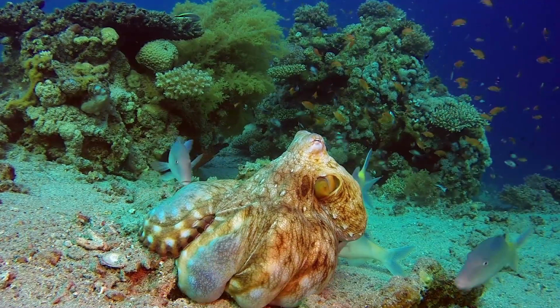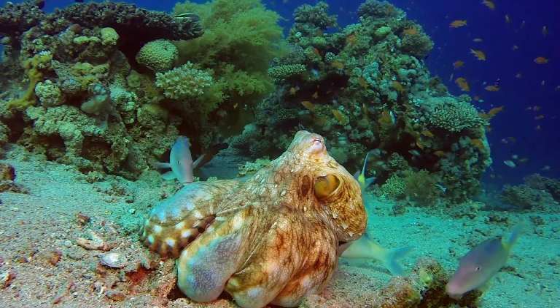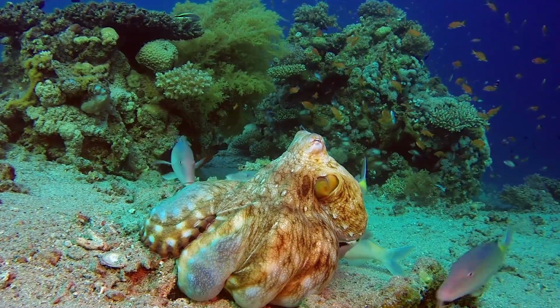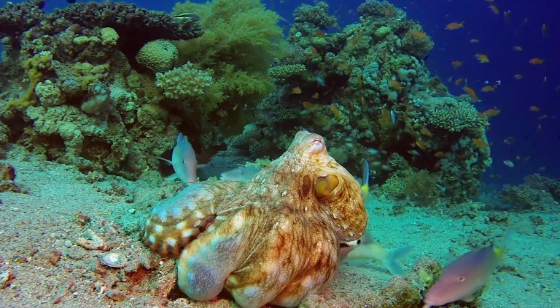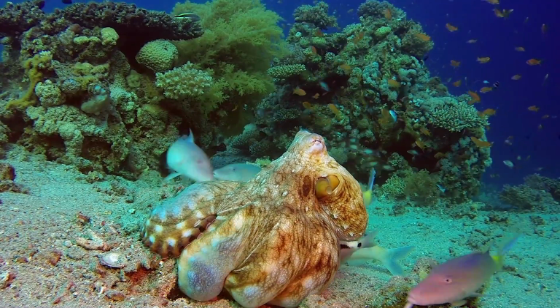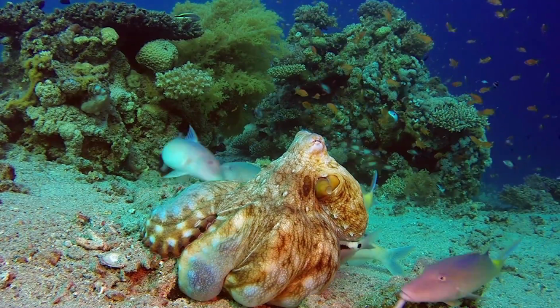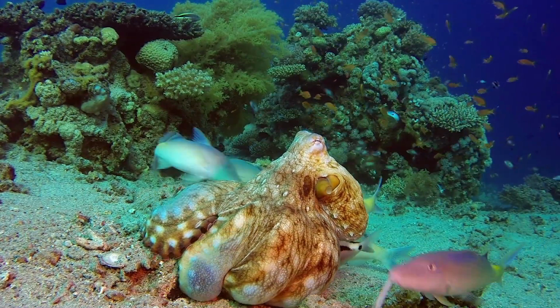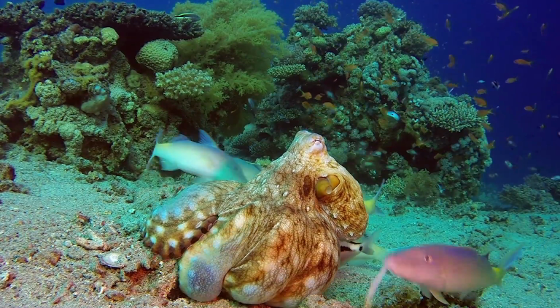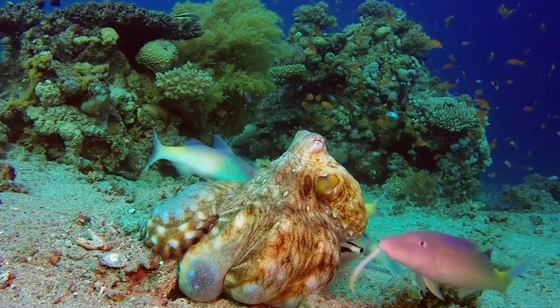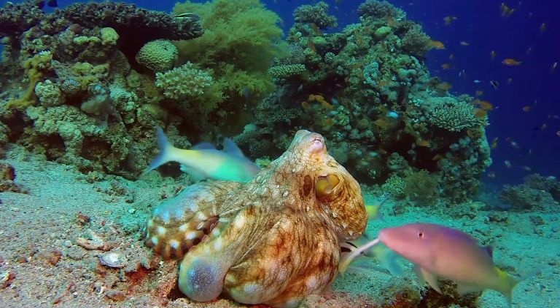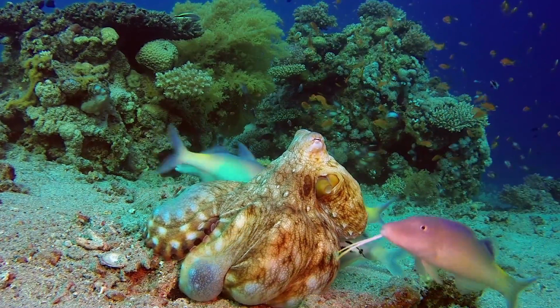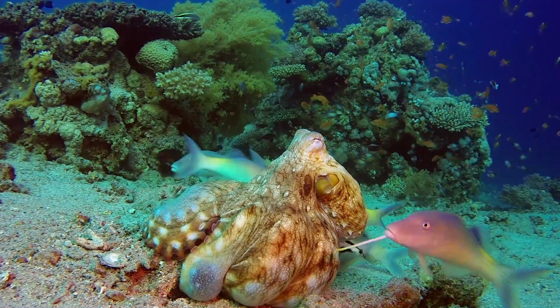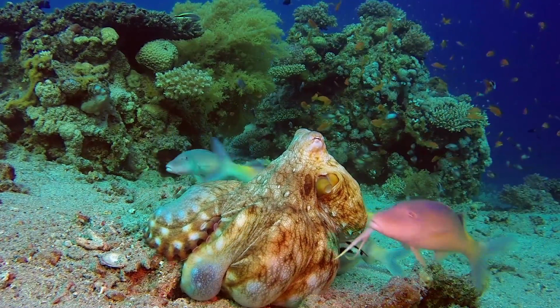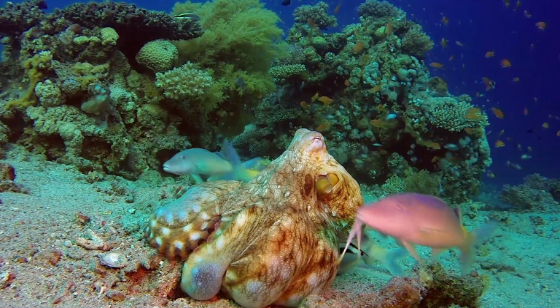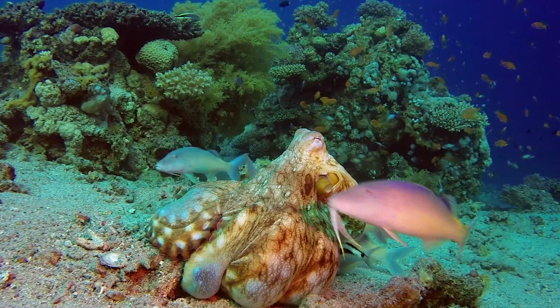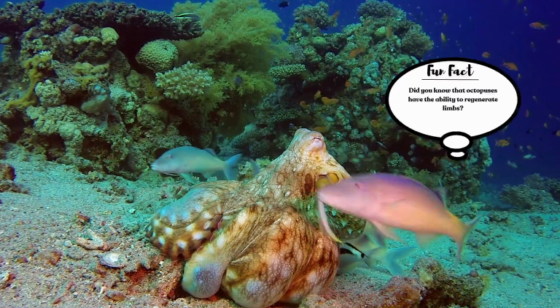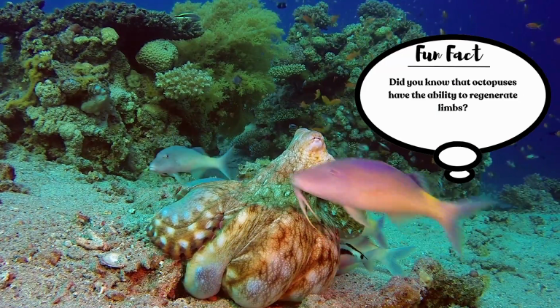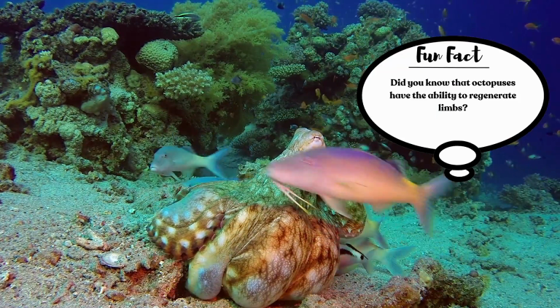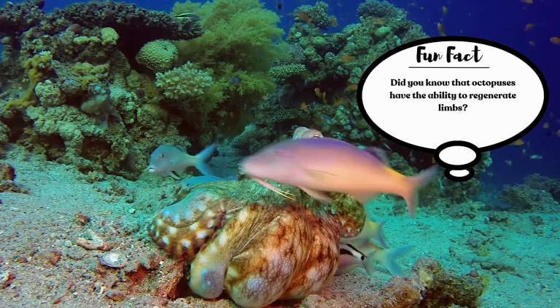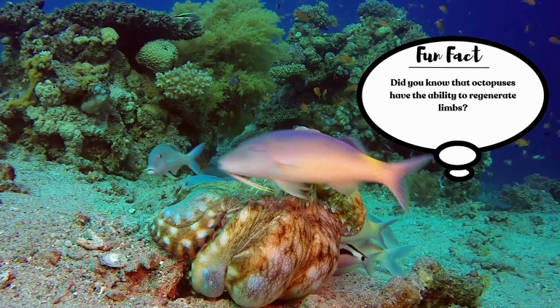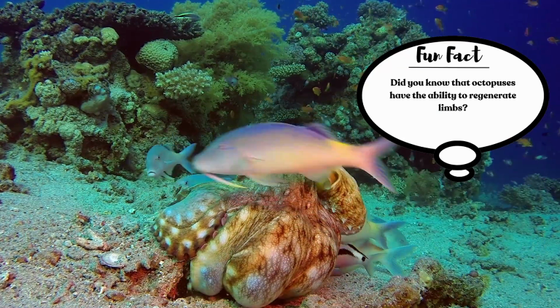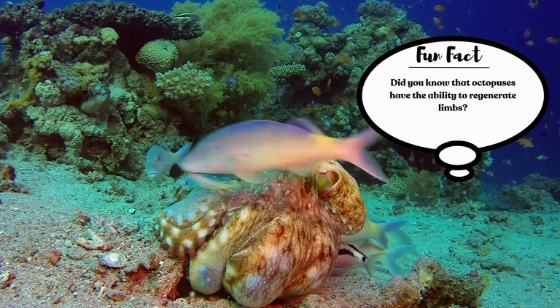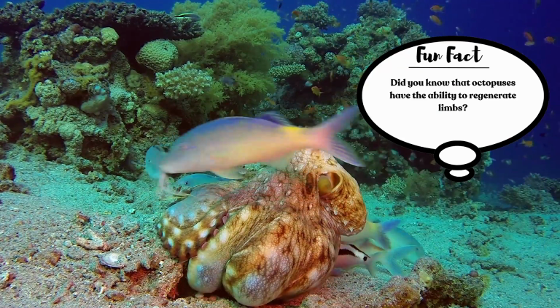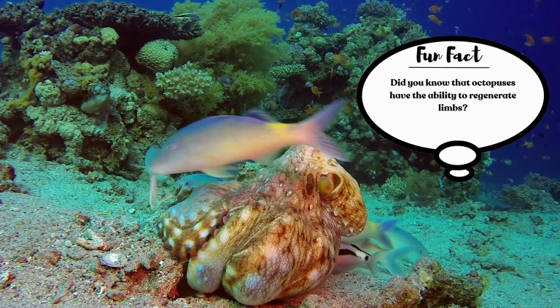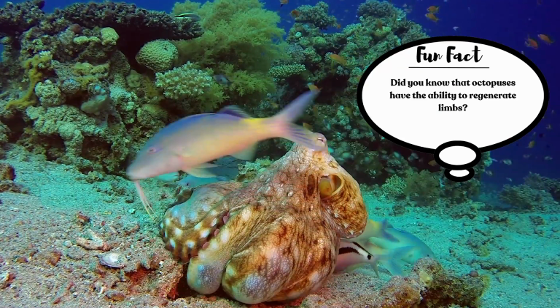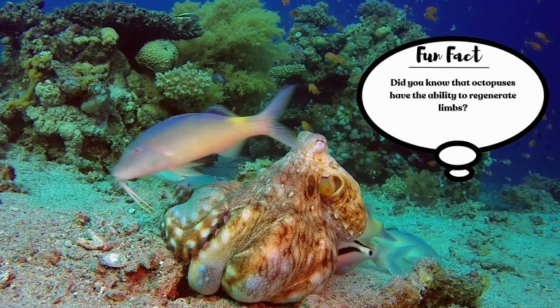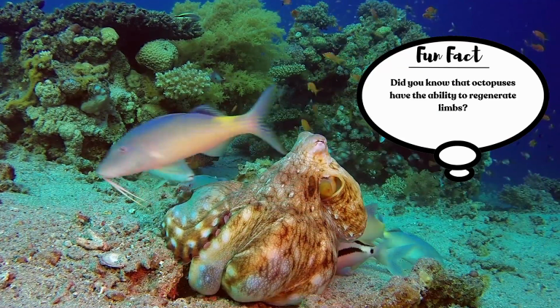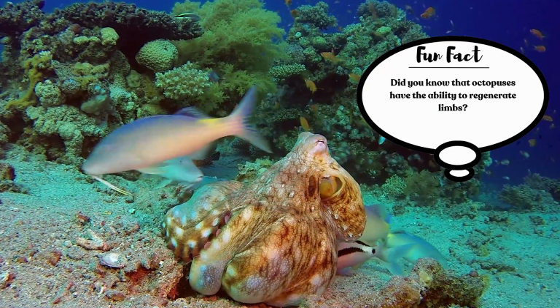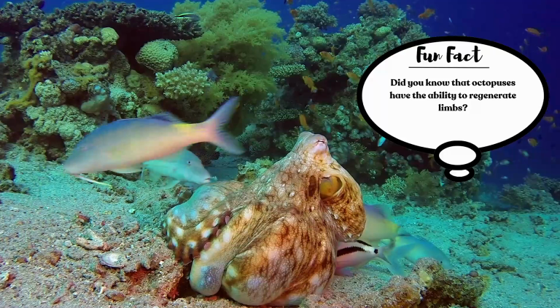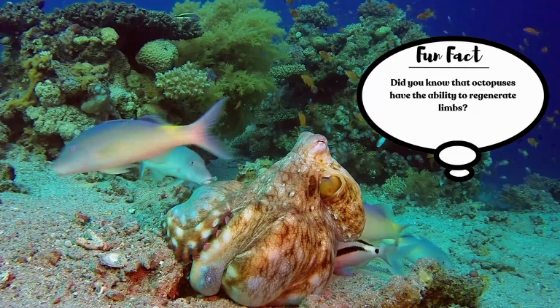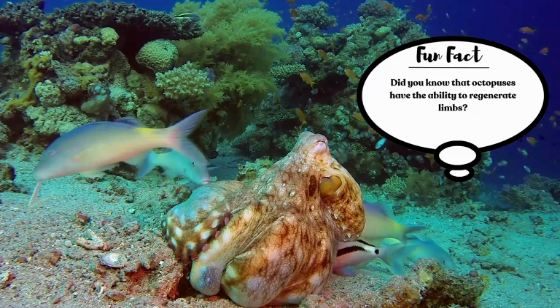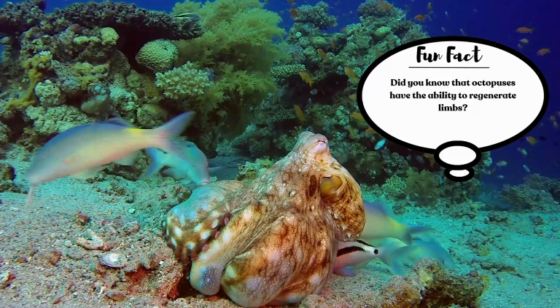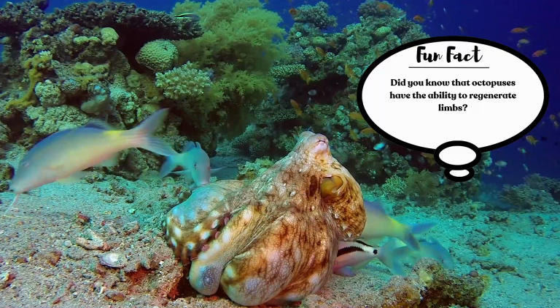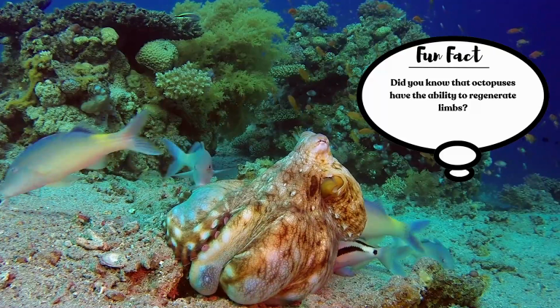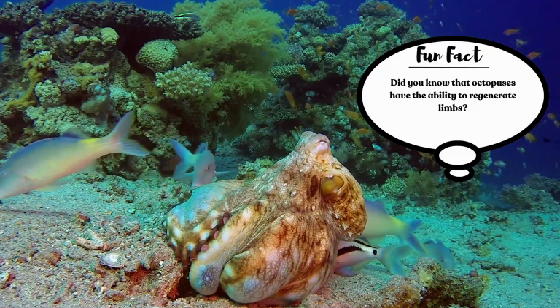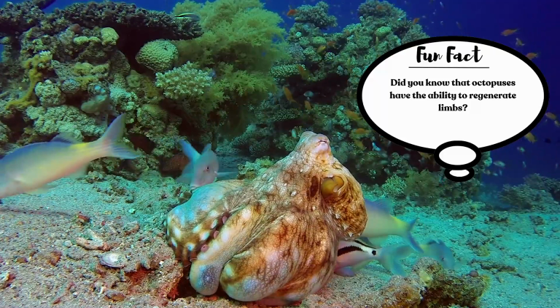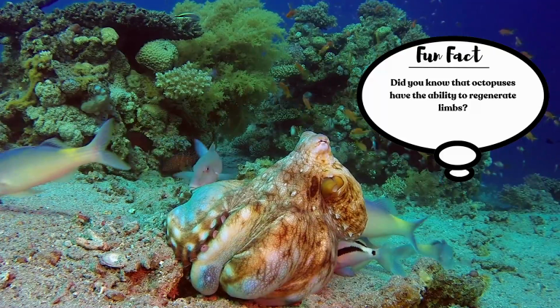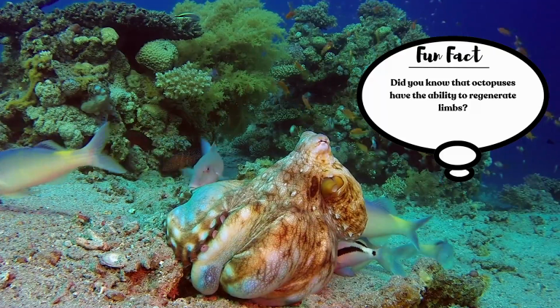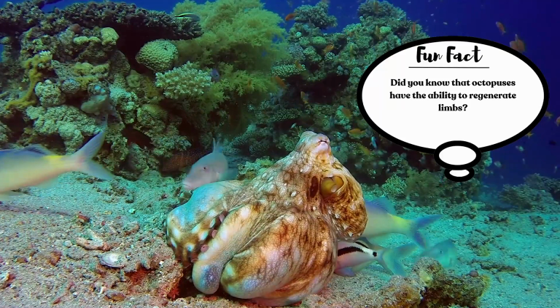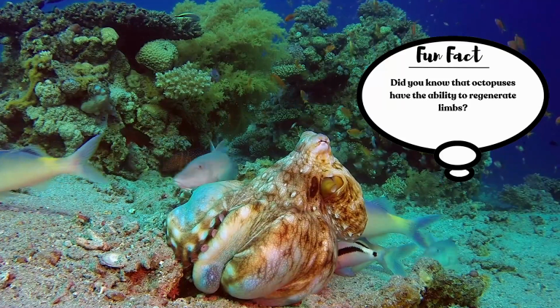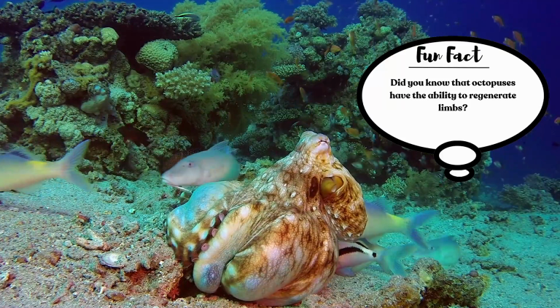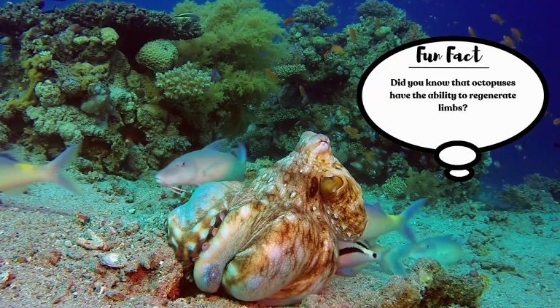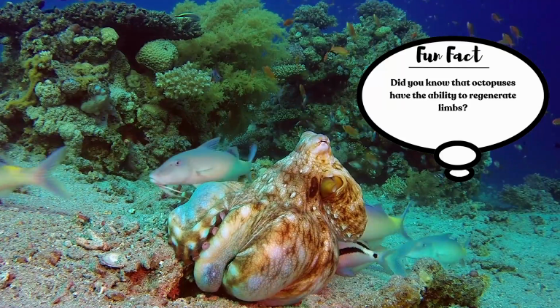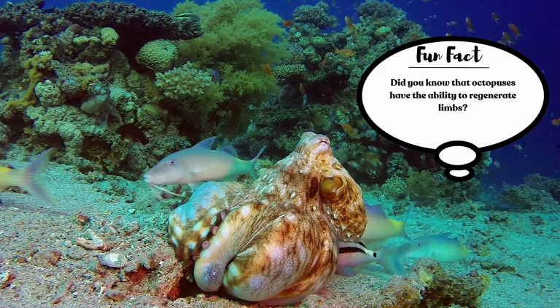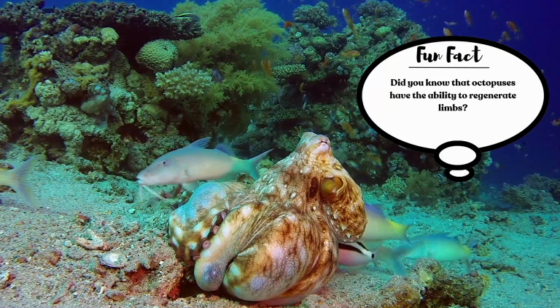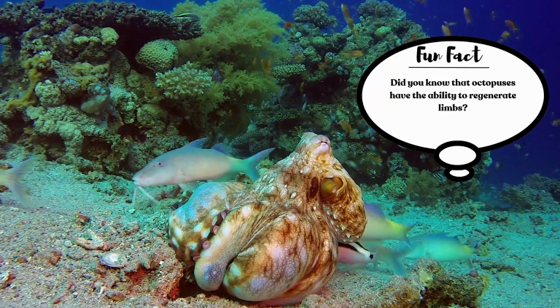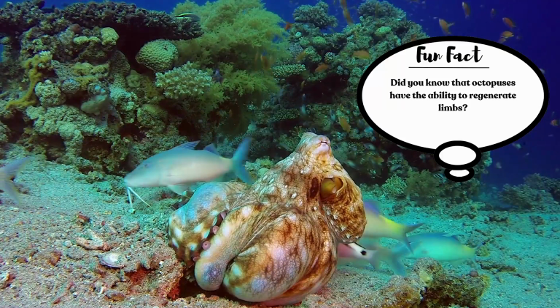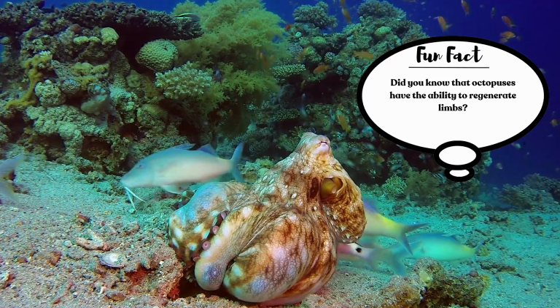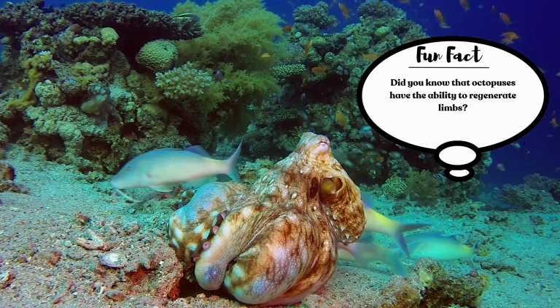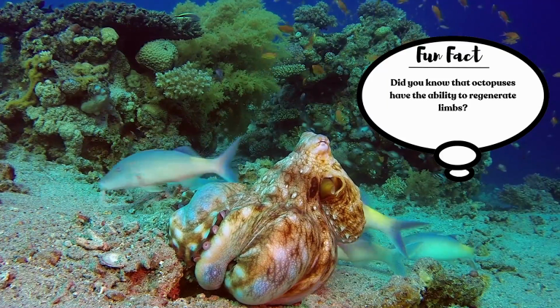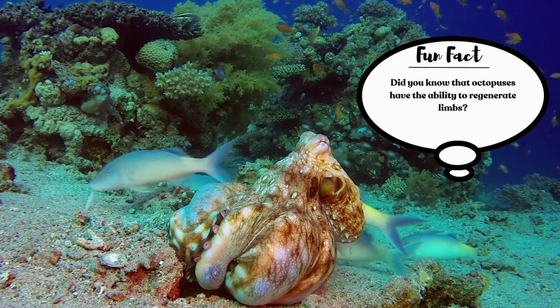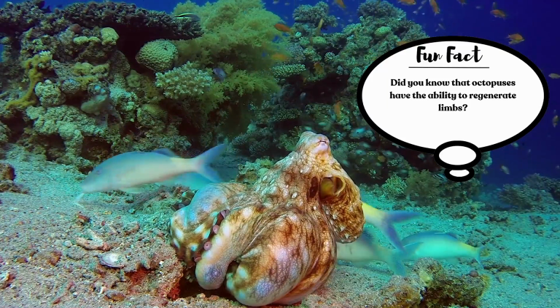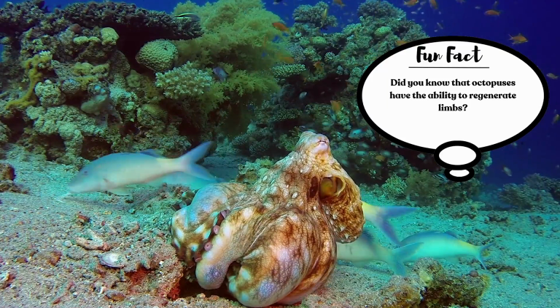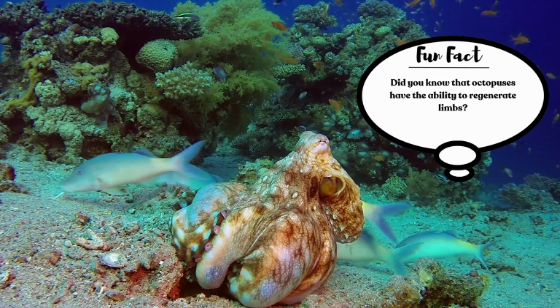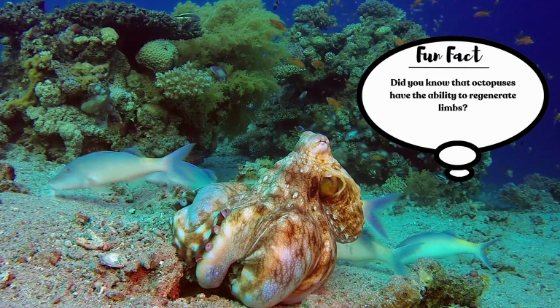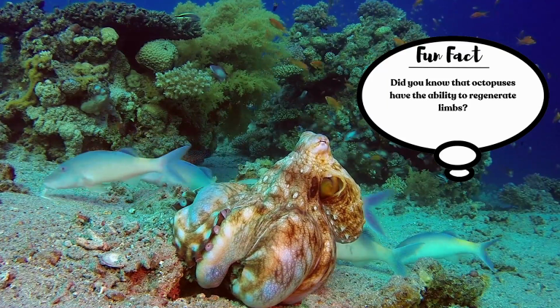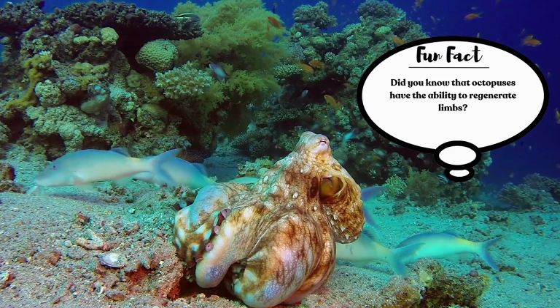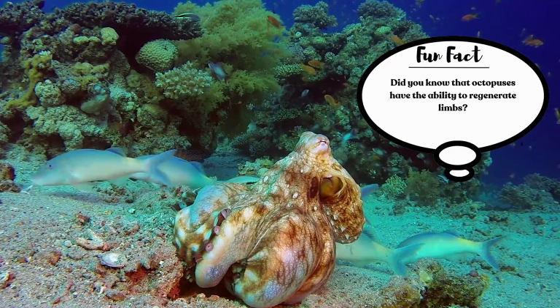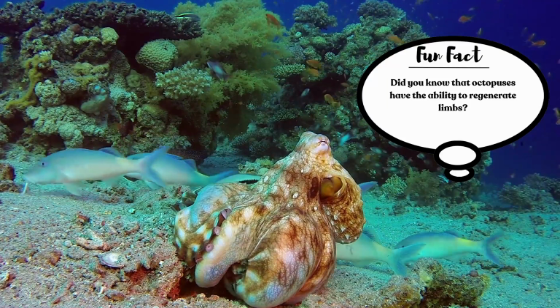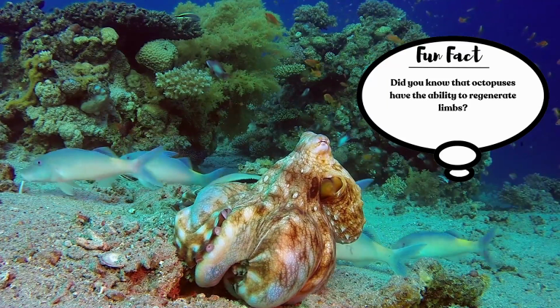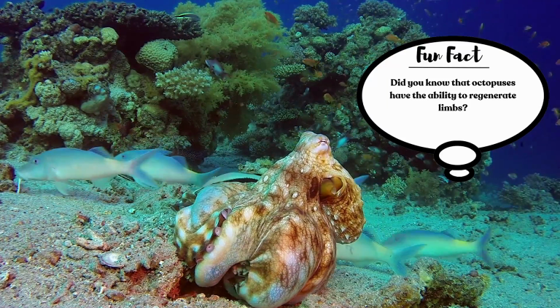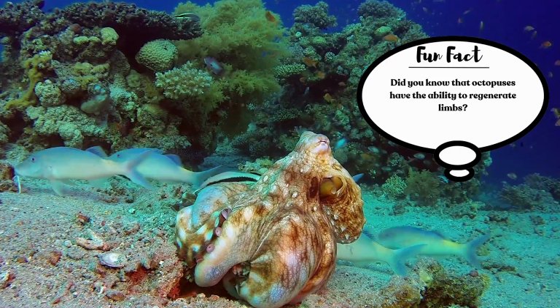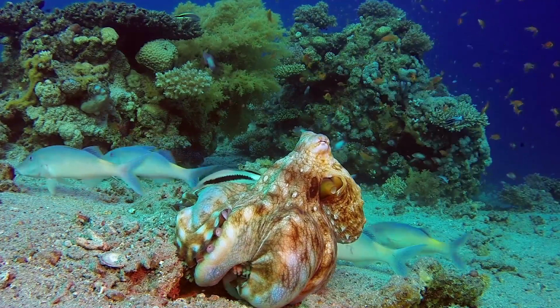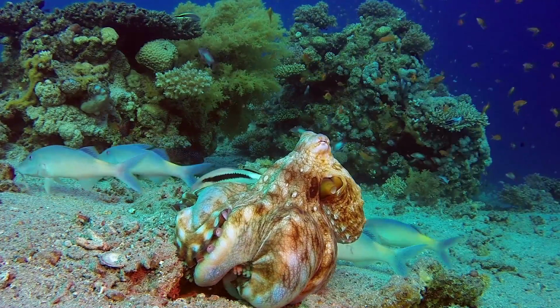Fun fact! Did you know that octopuses have the ability to regenerate limbs?